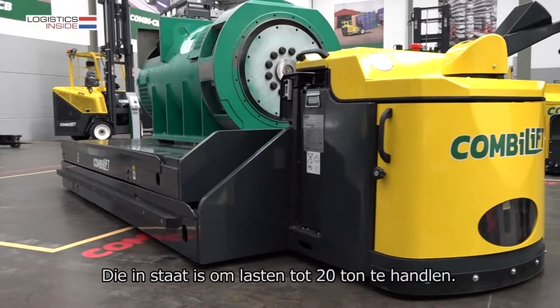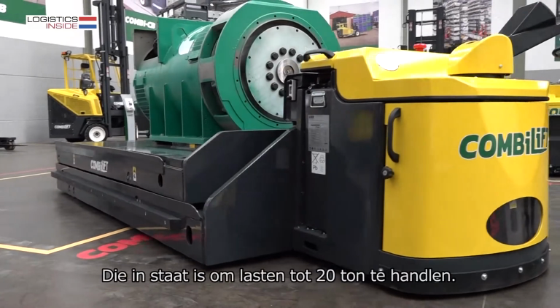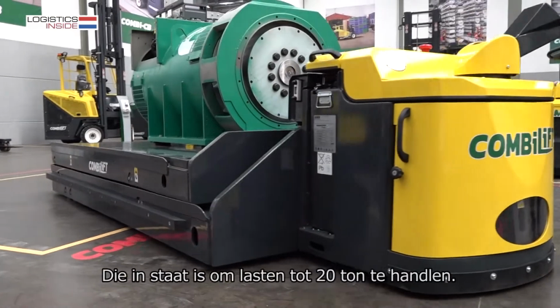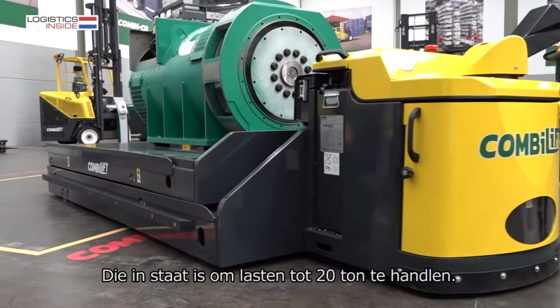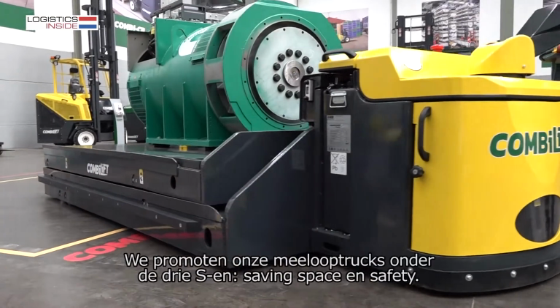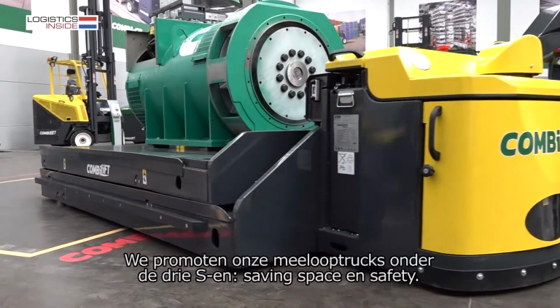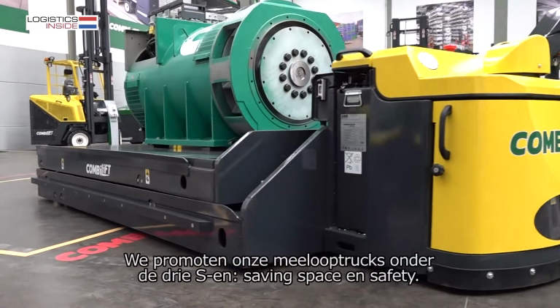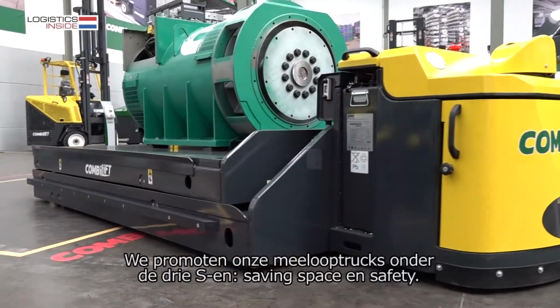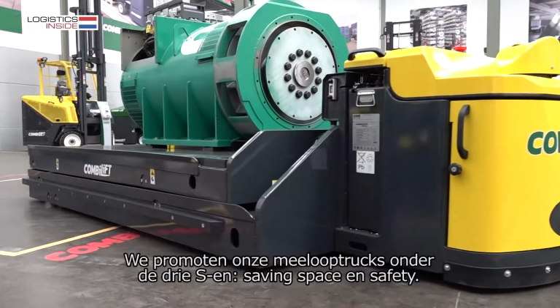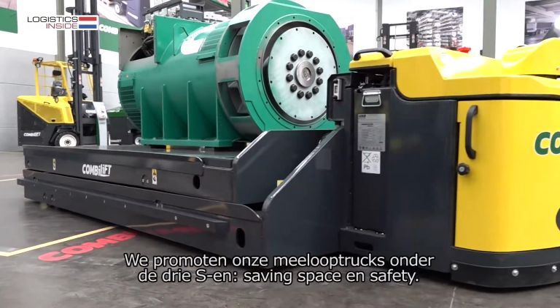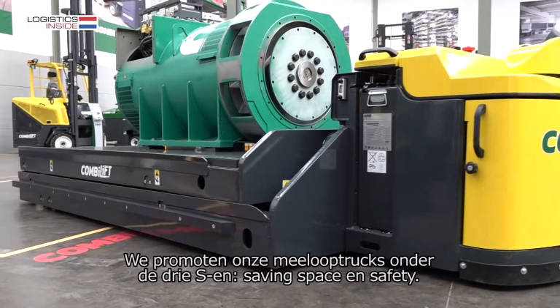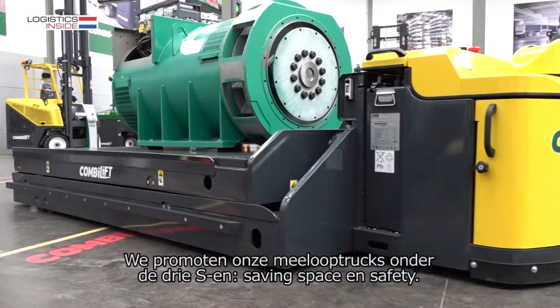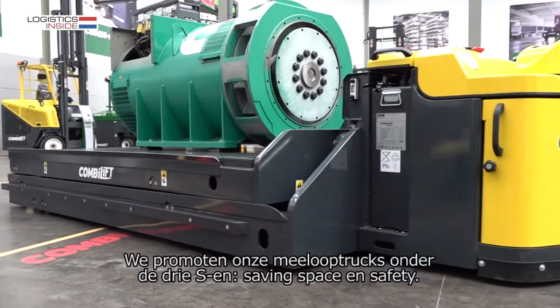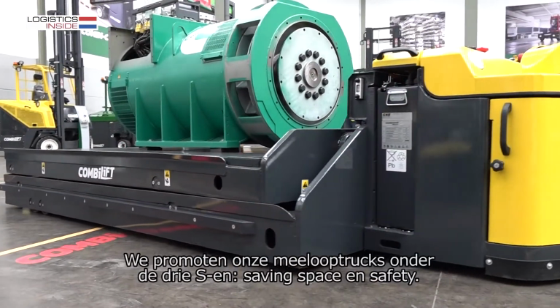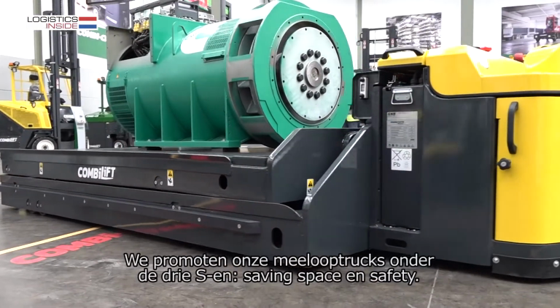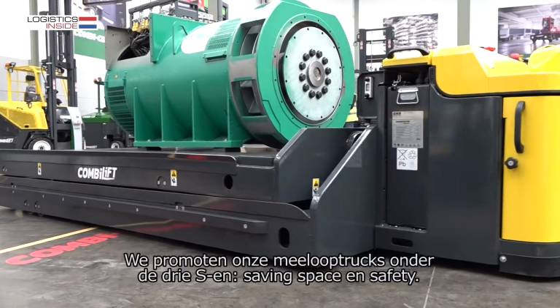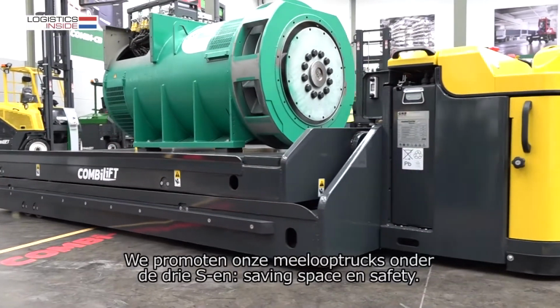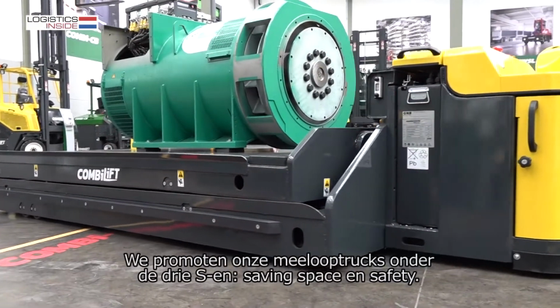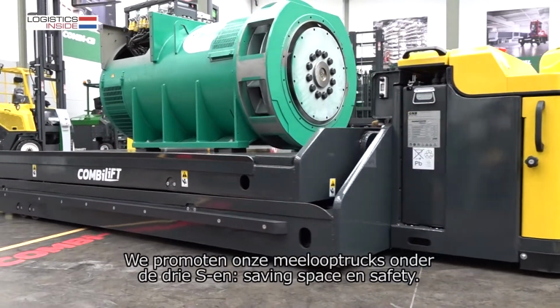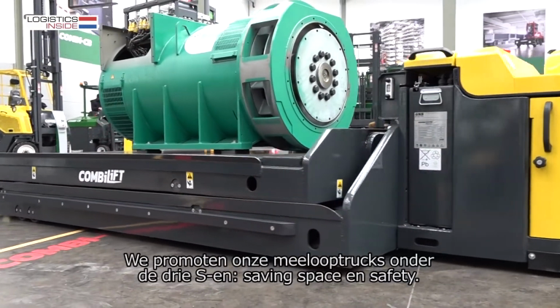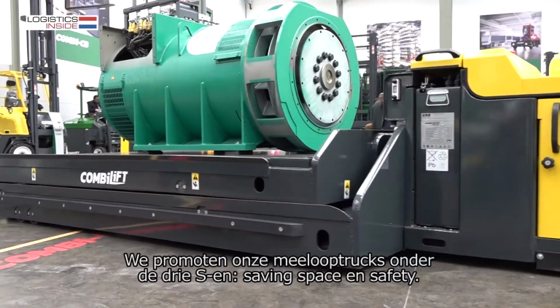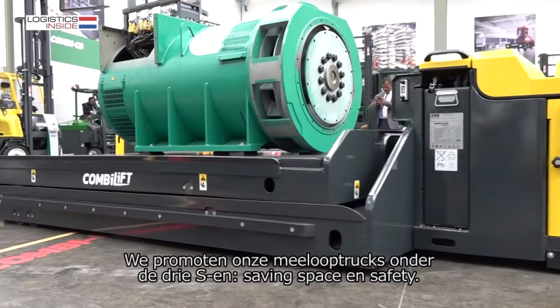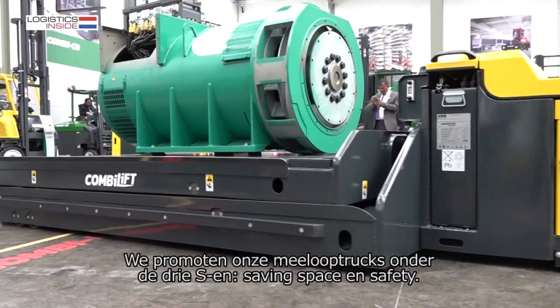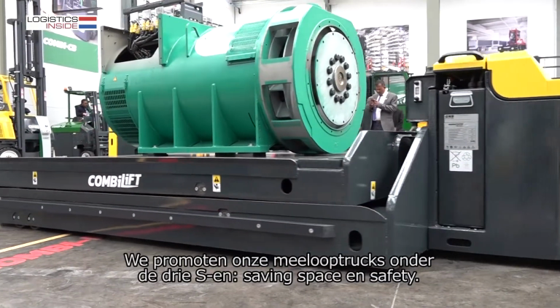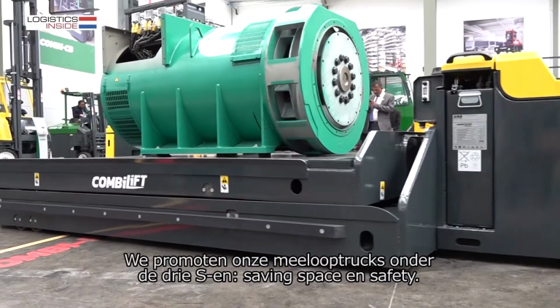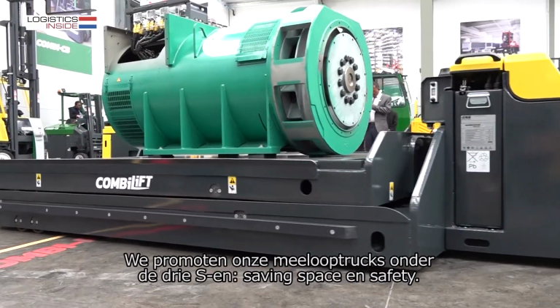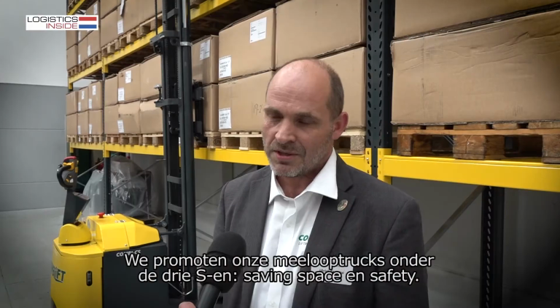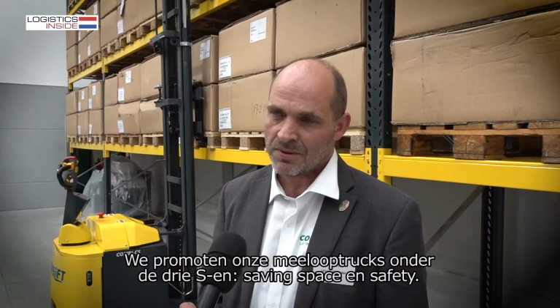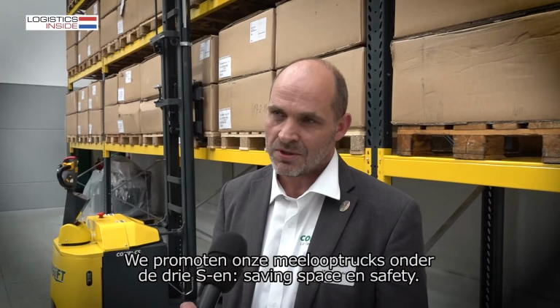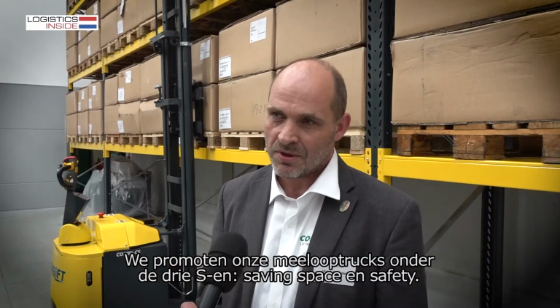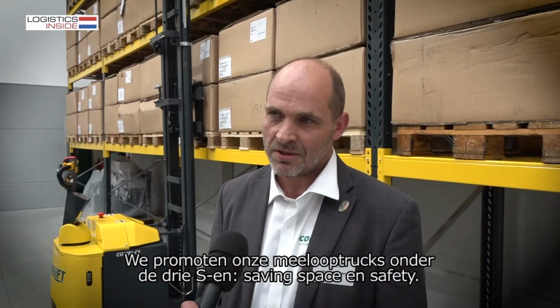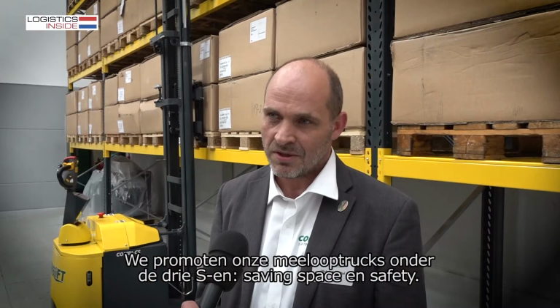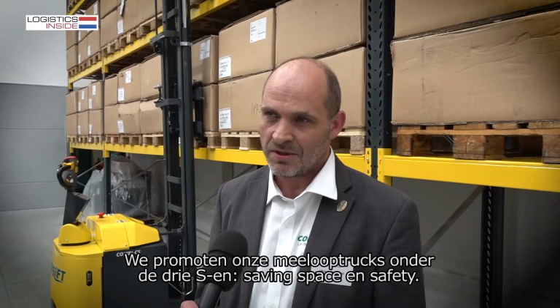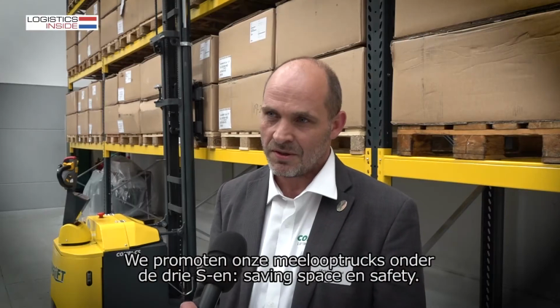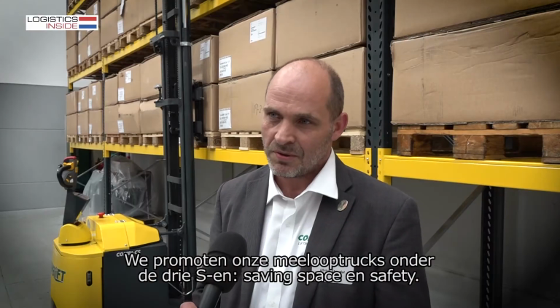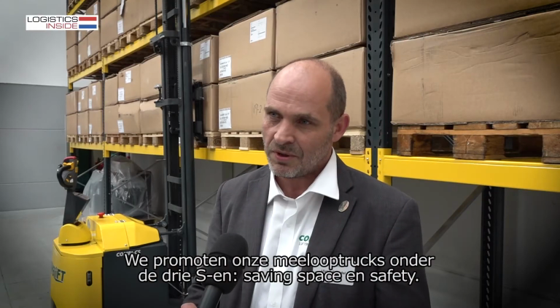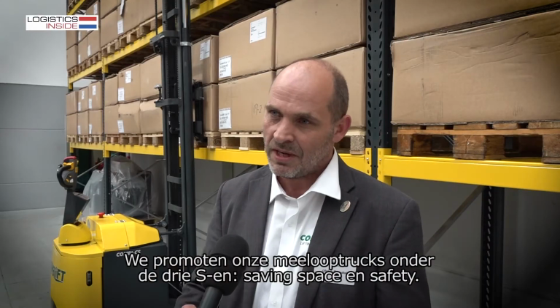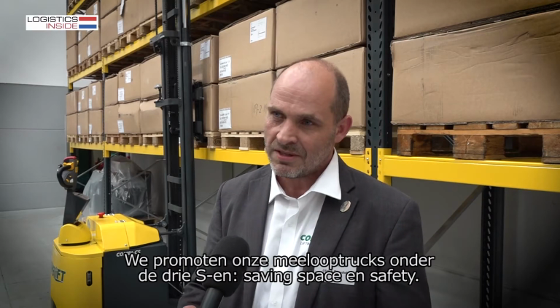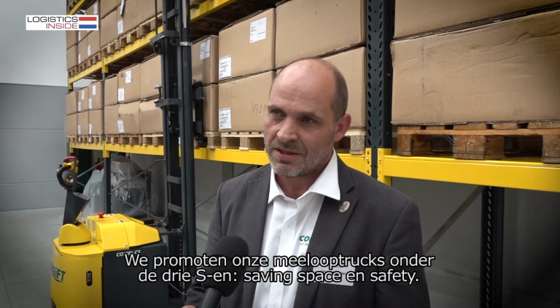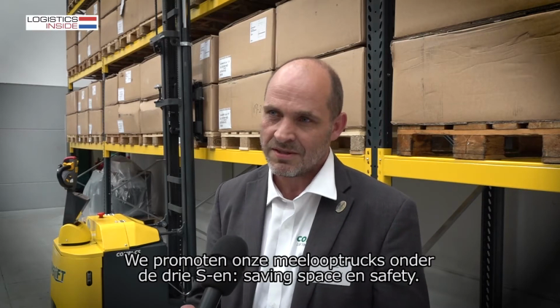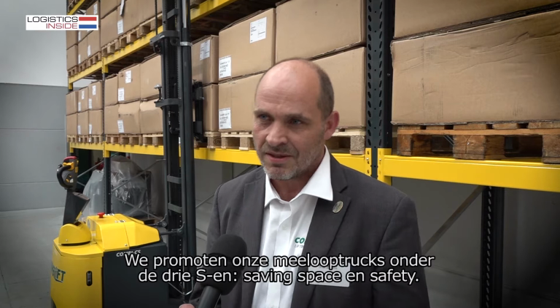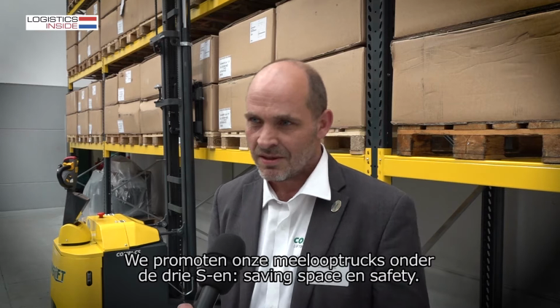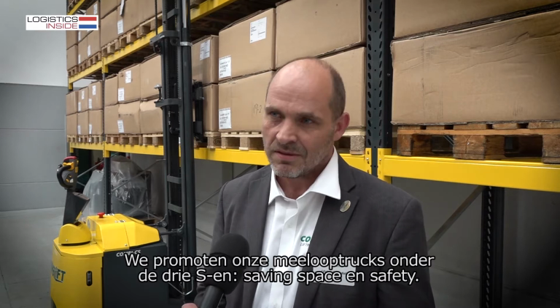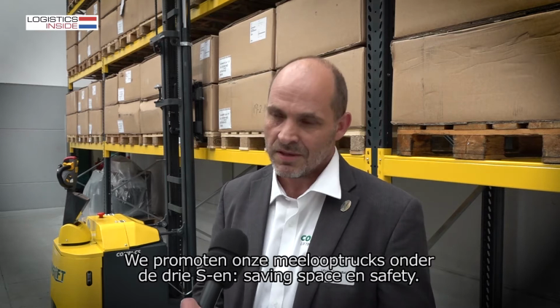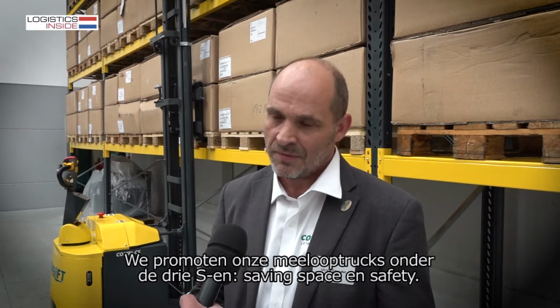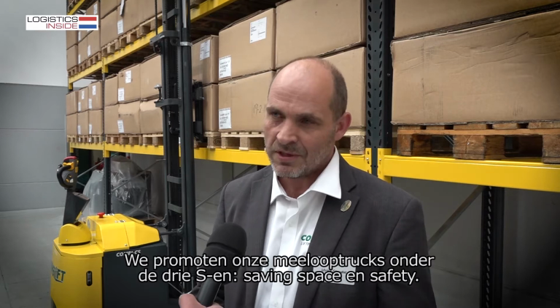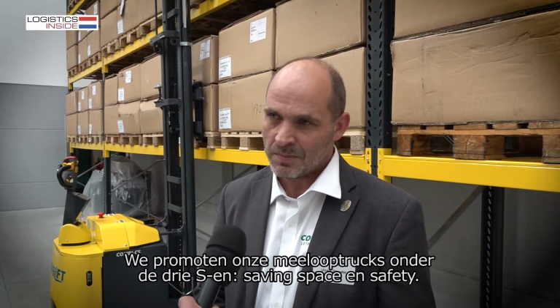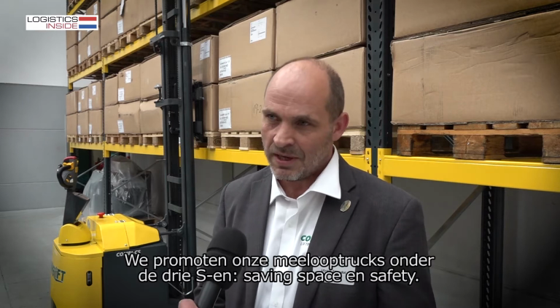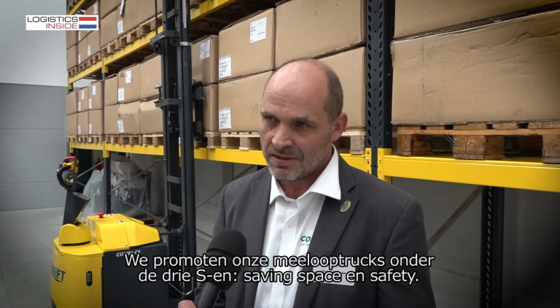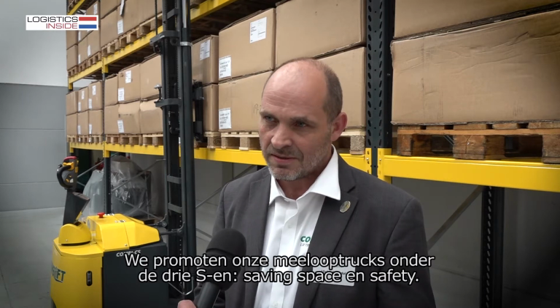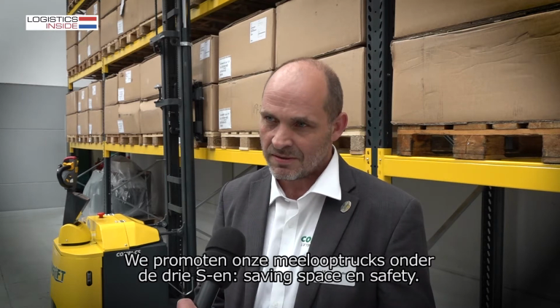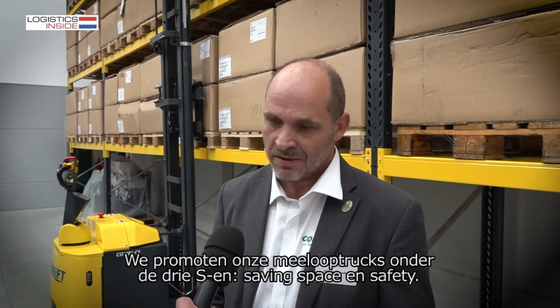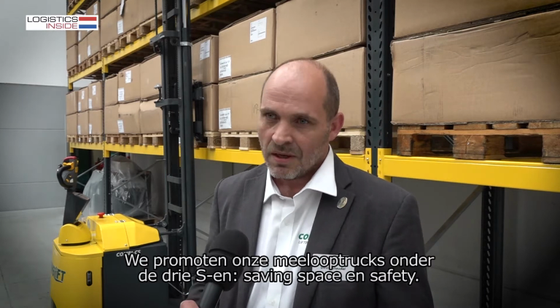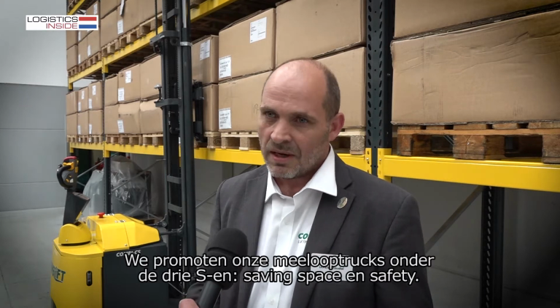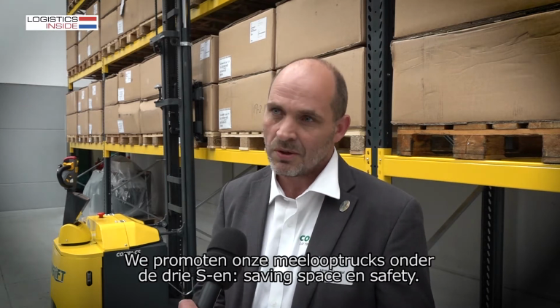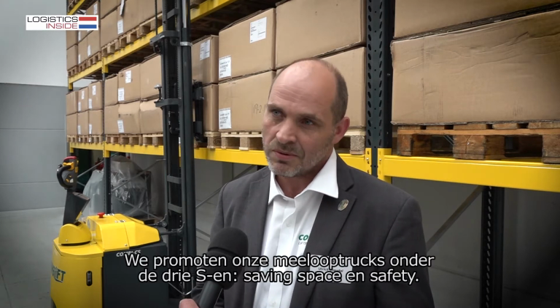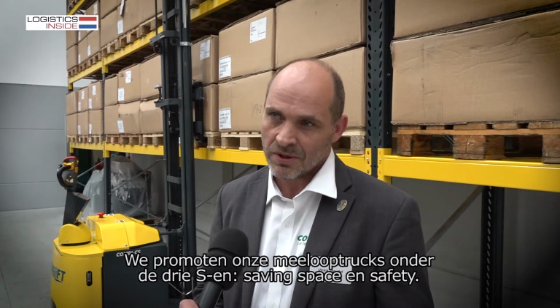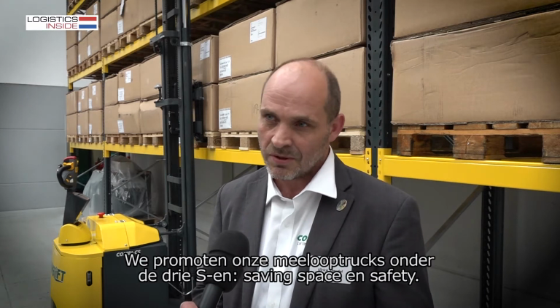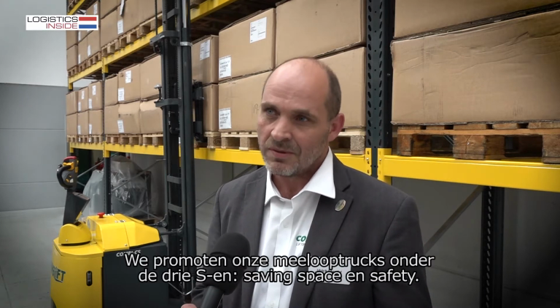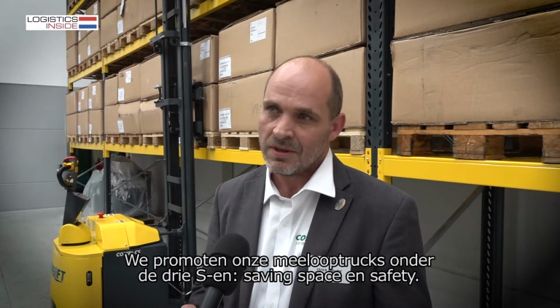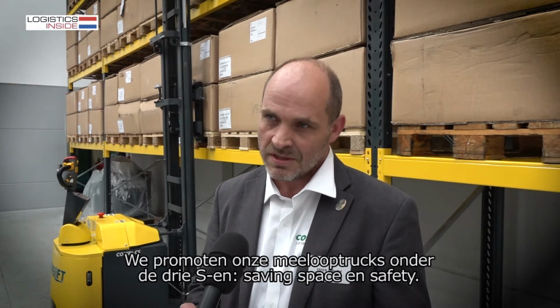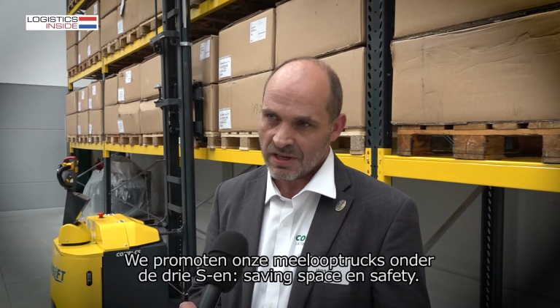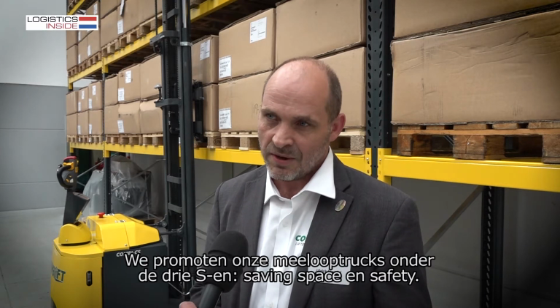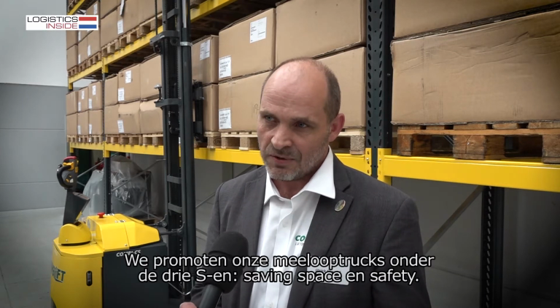We are trying to market and promote our pedestrian trucks under the three S's: saving space and also safety.